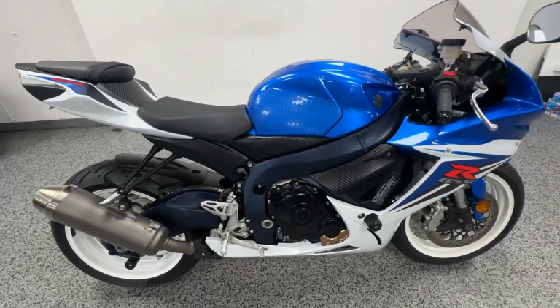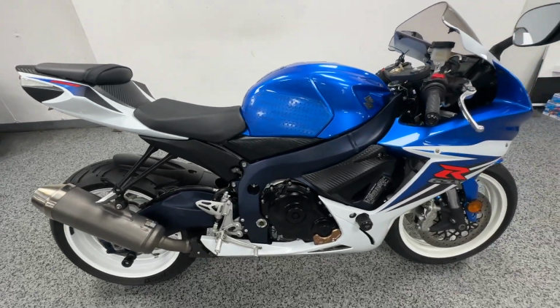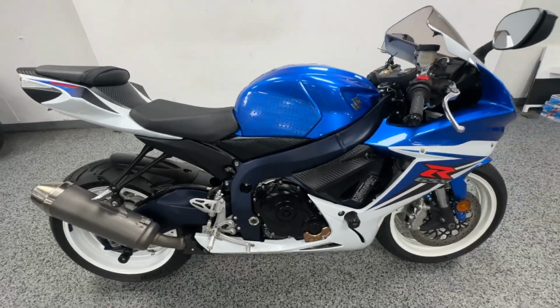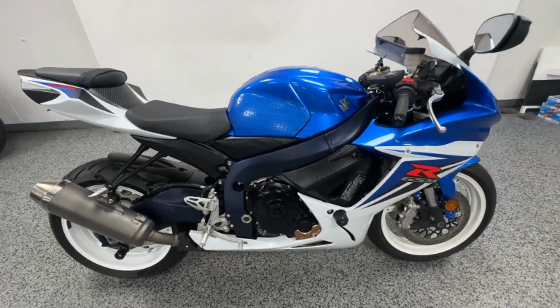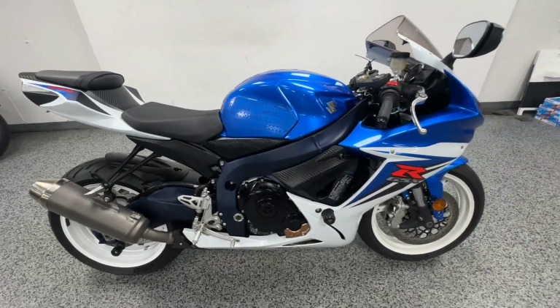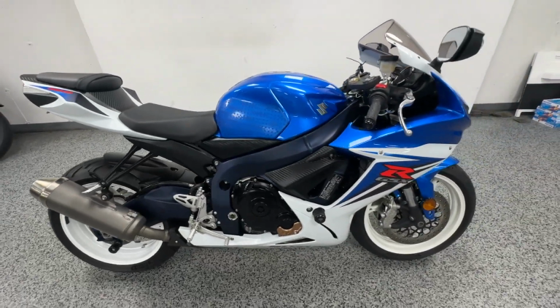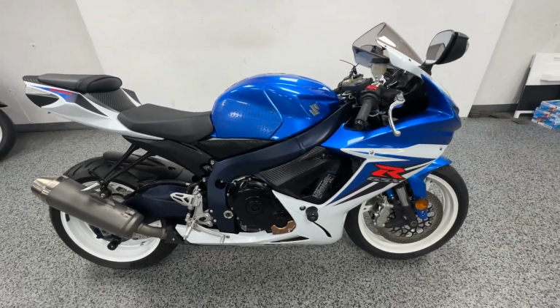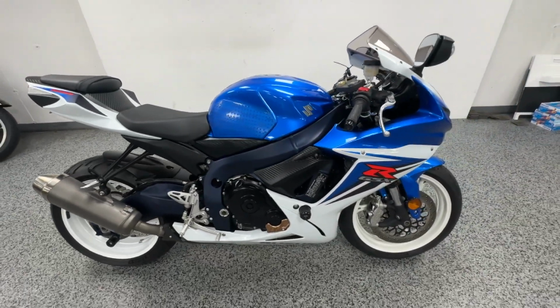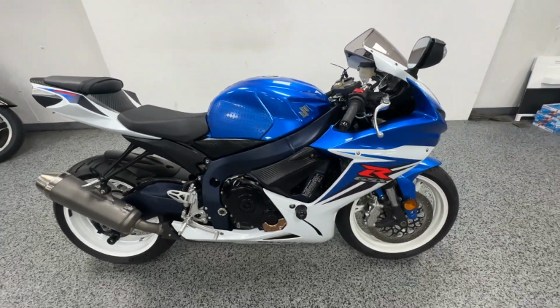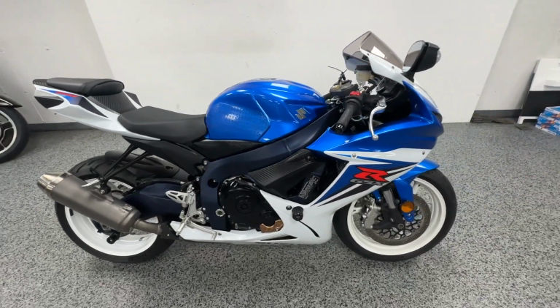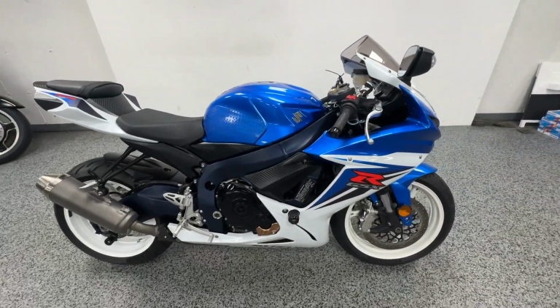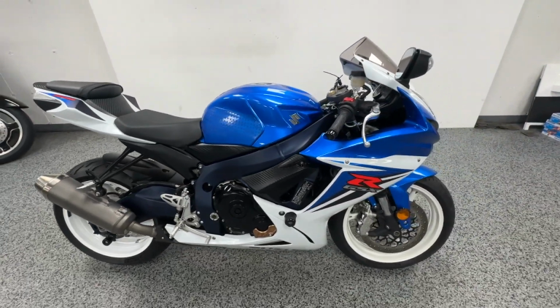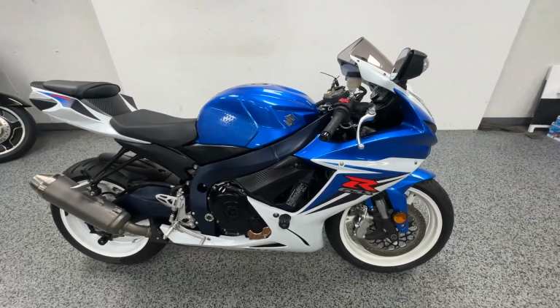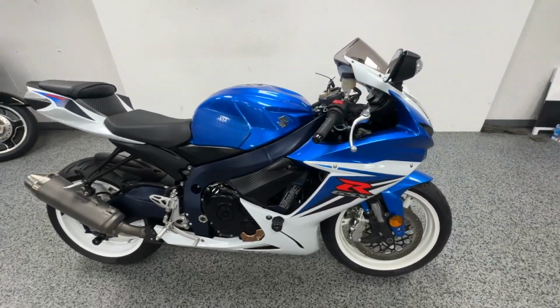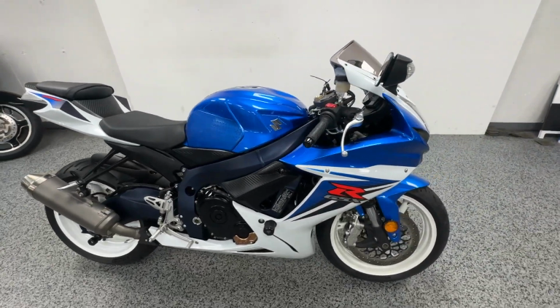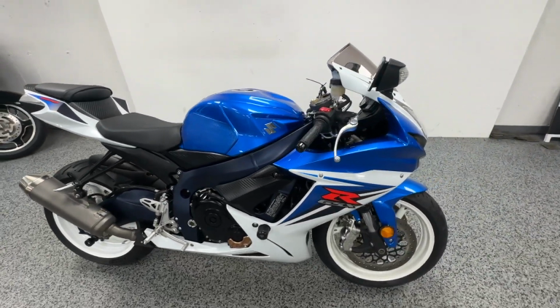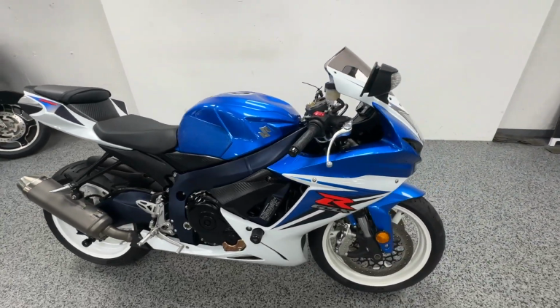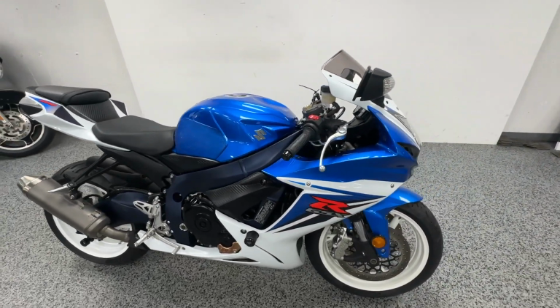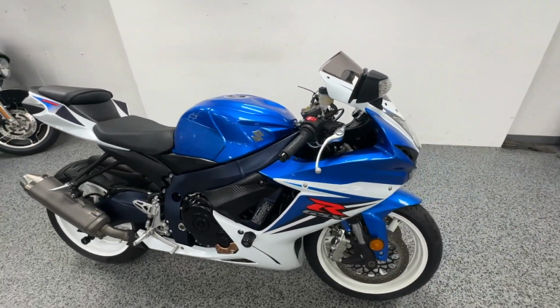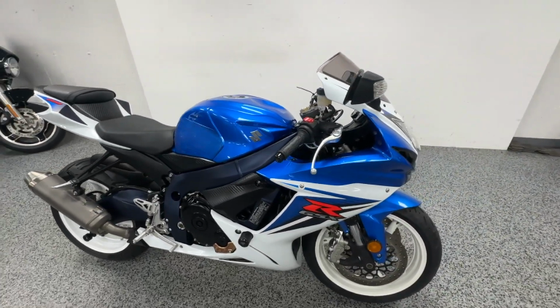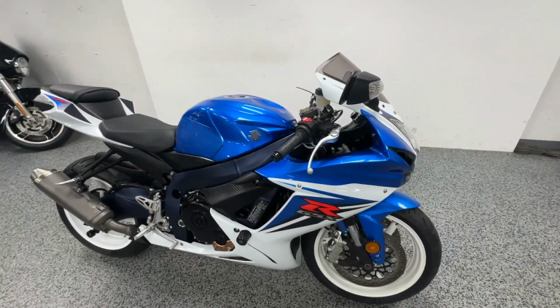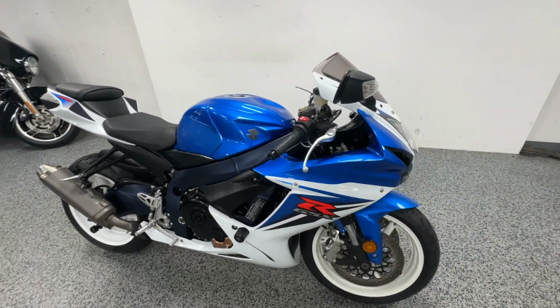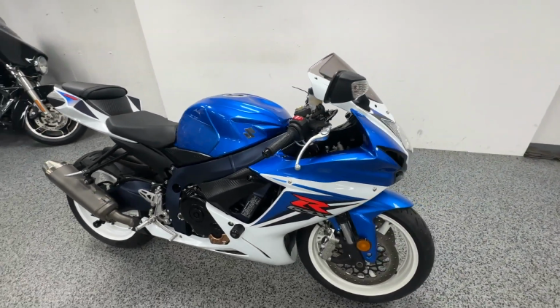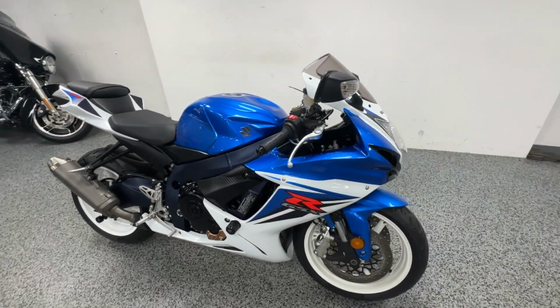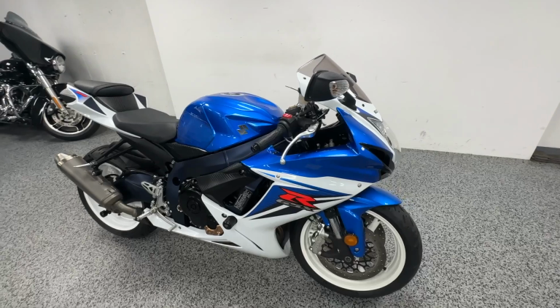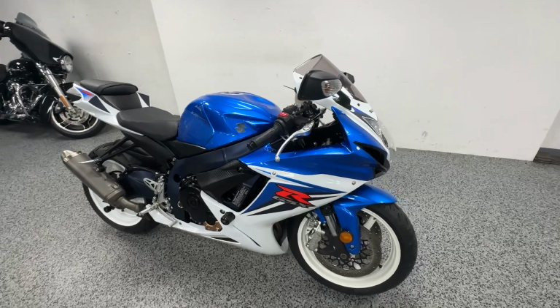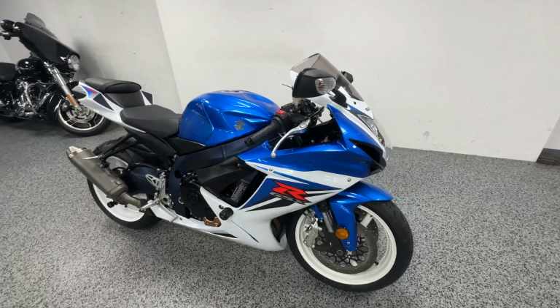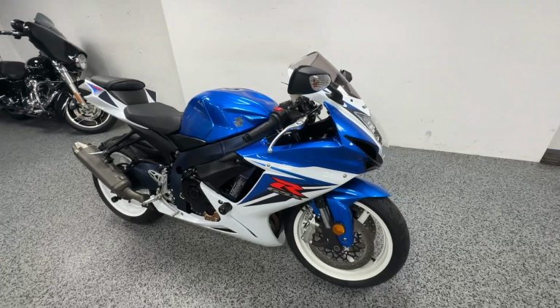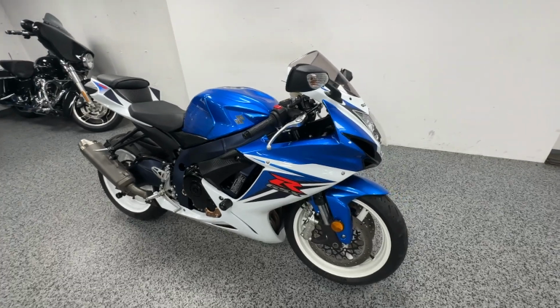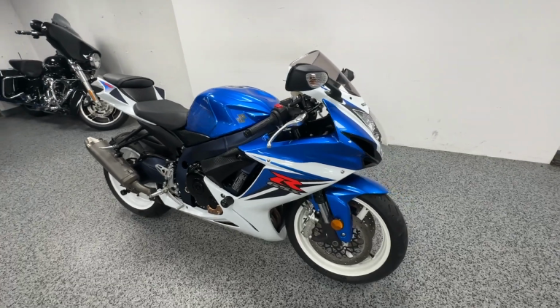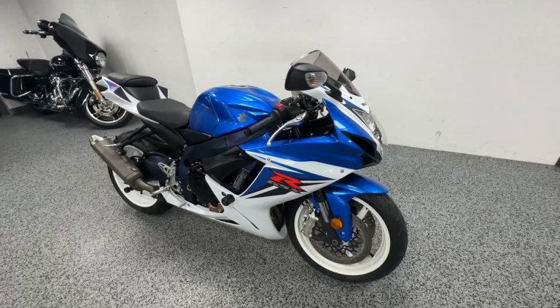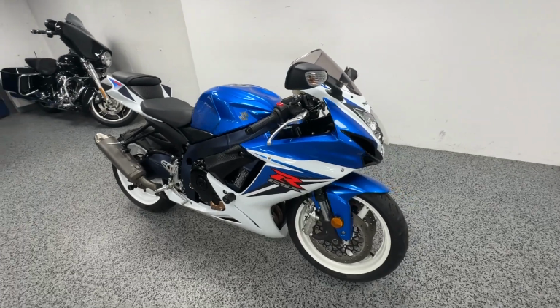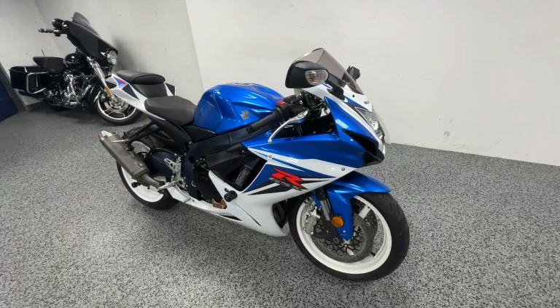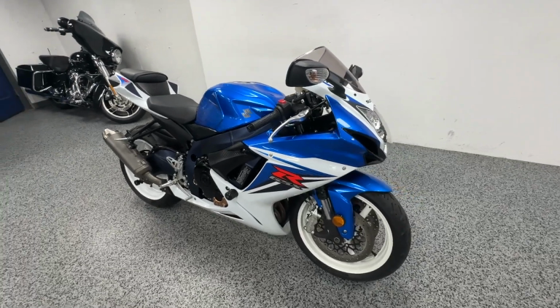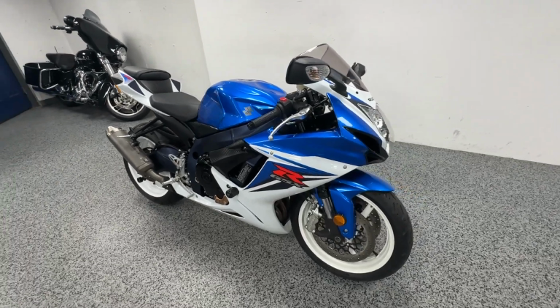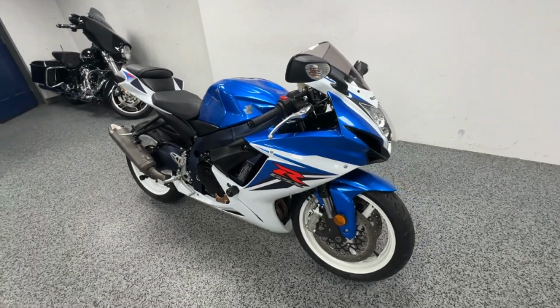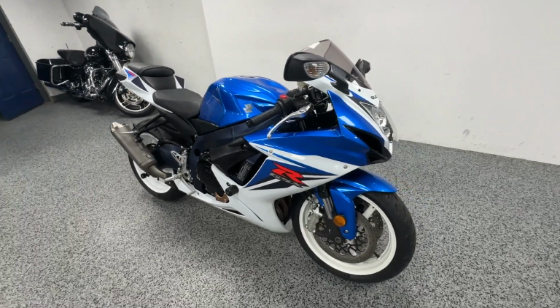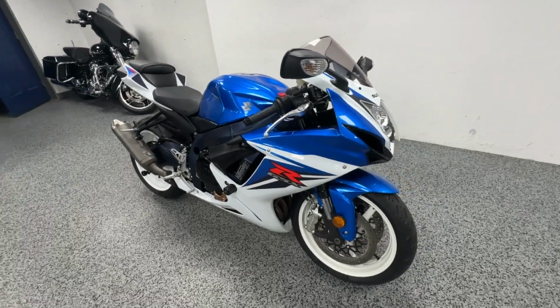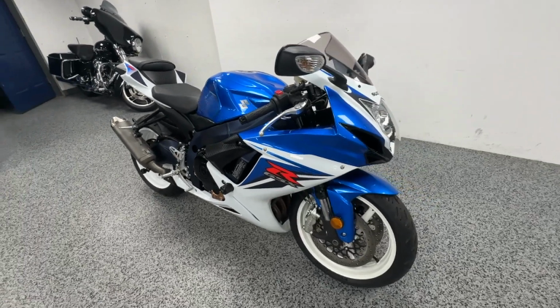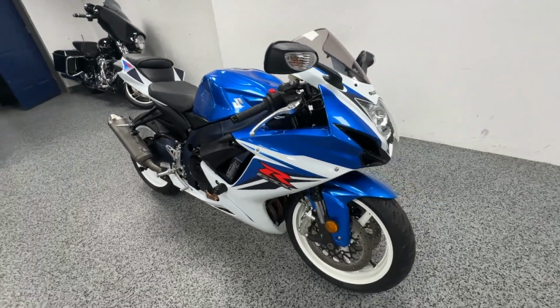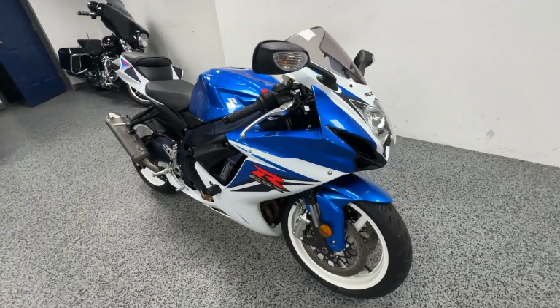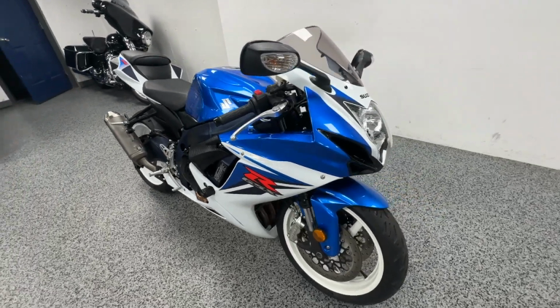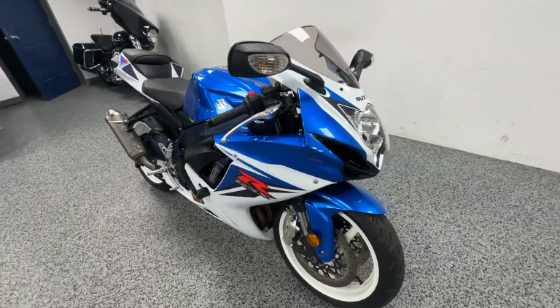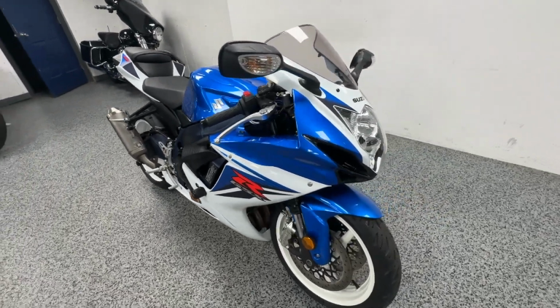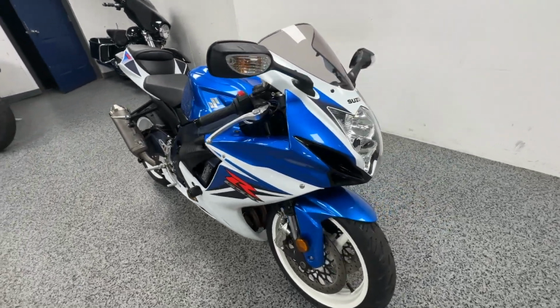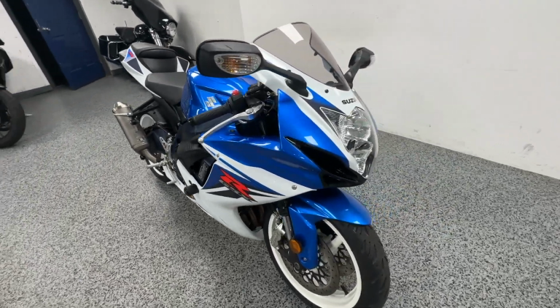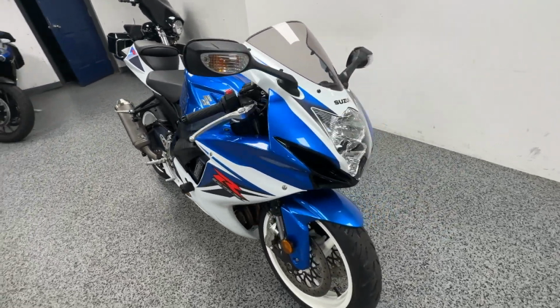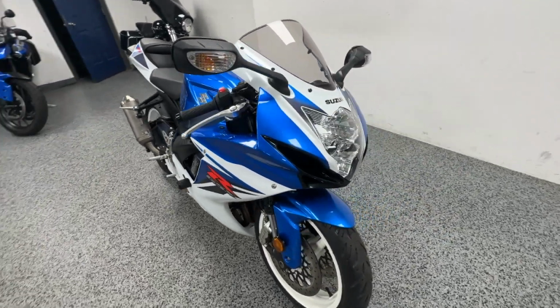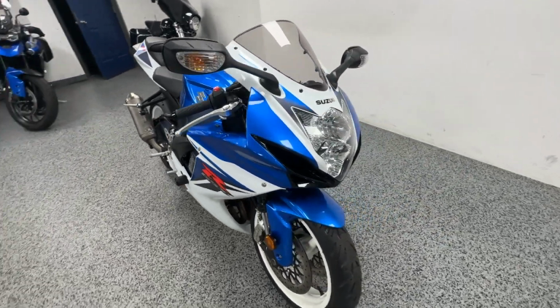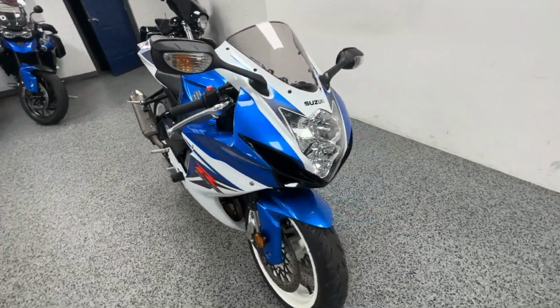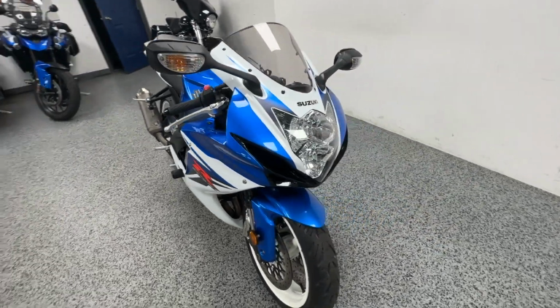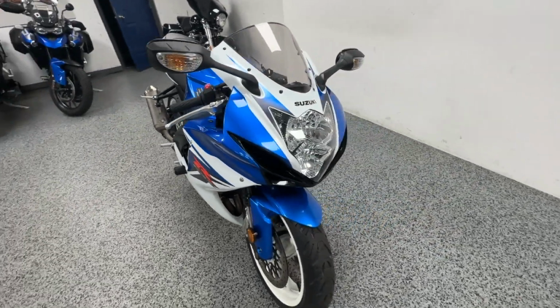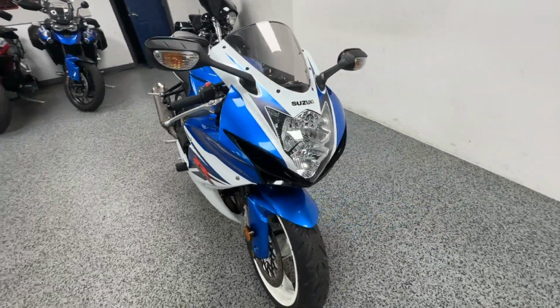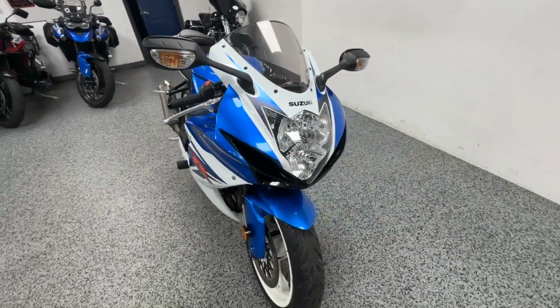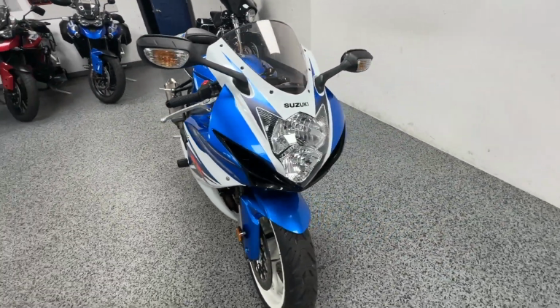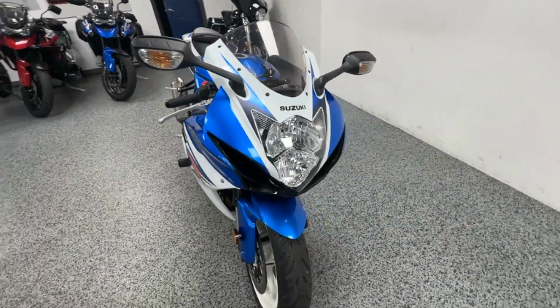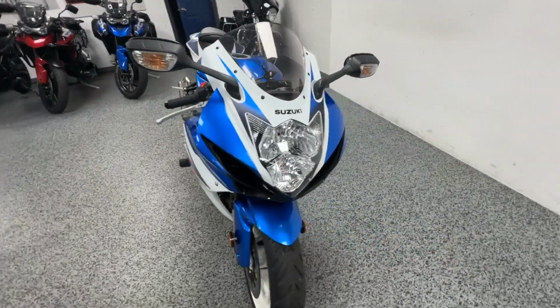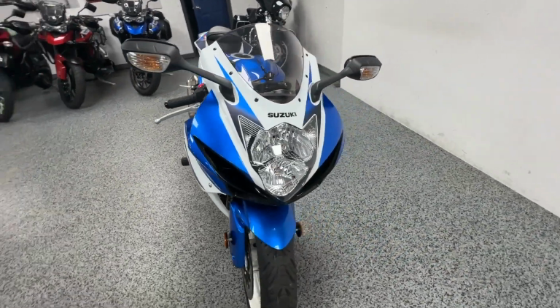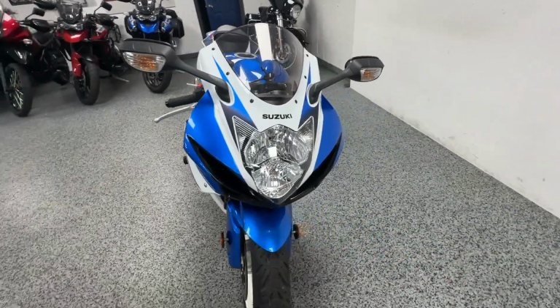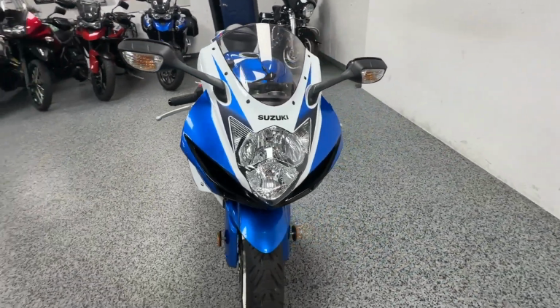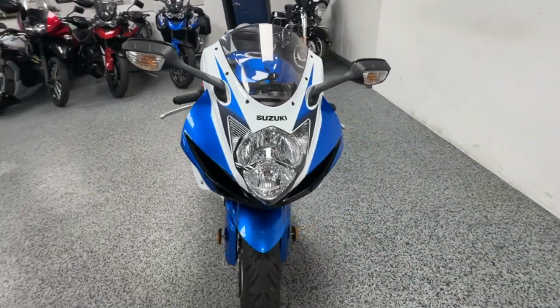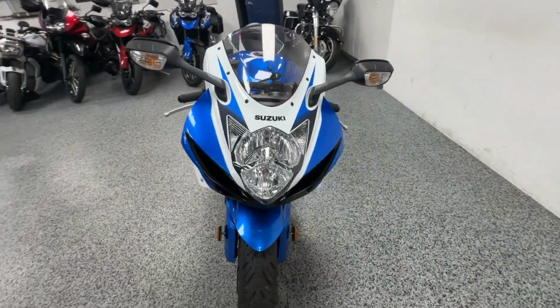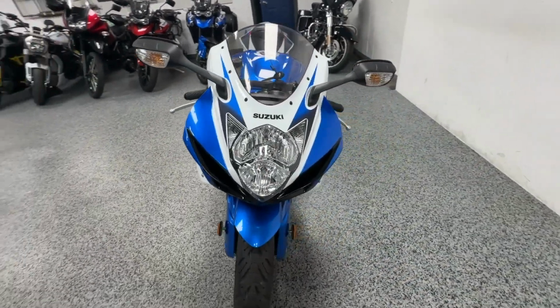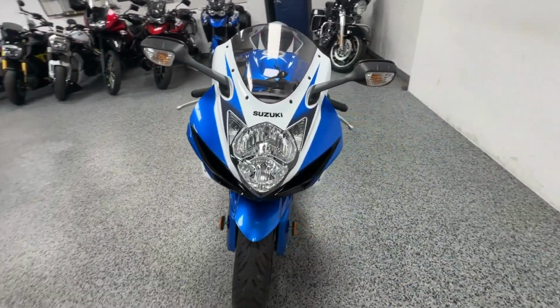One telltale sign that somebody takes care of their motorcycle is that they put good tires on it, and Michelin are top of the line.